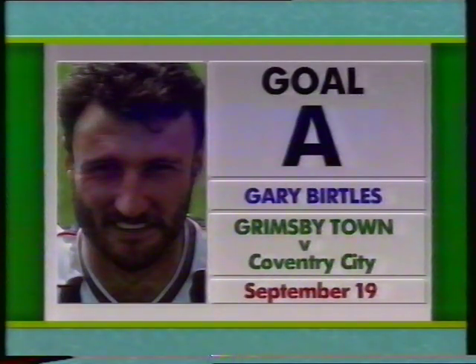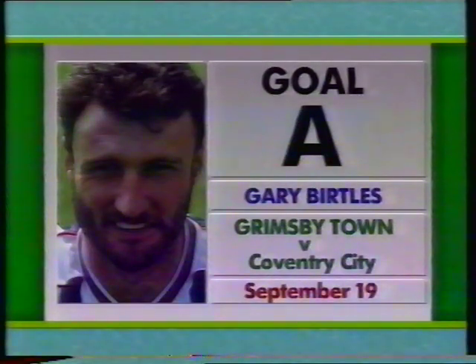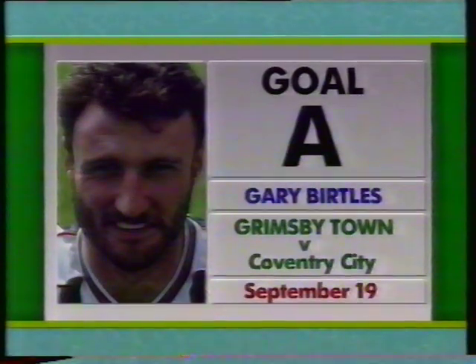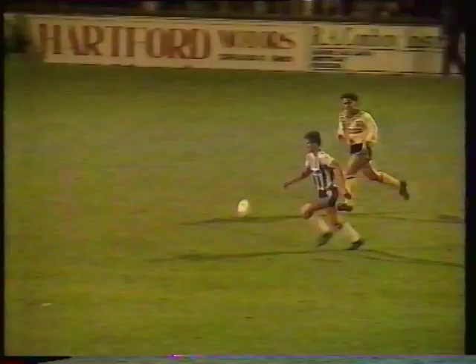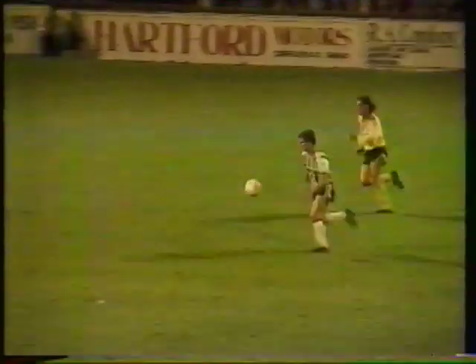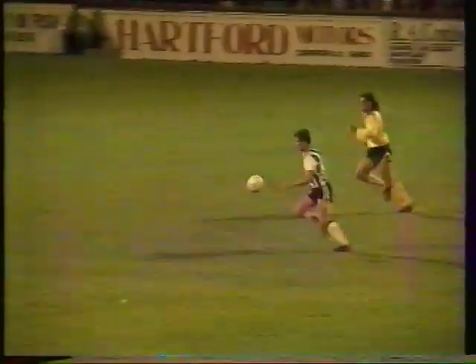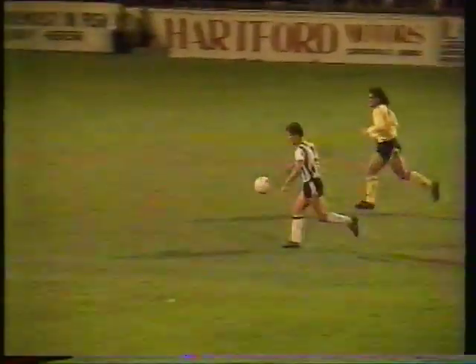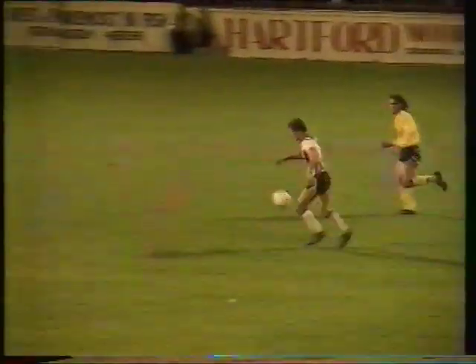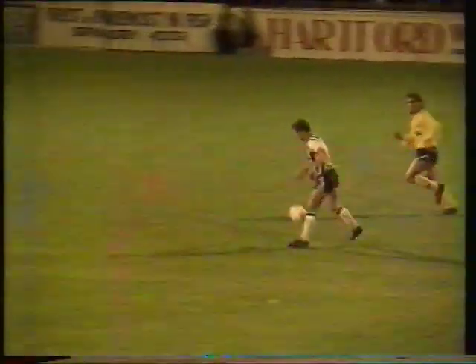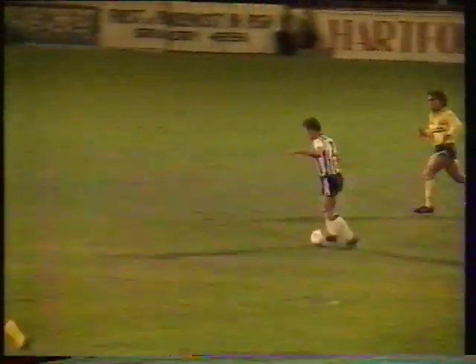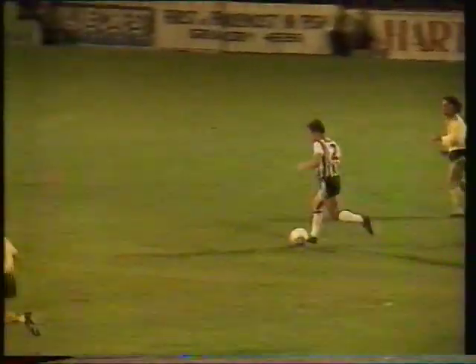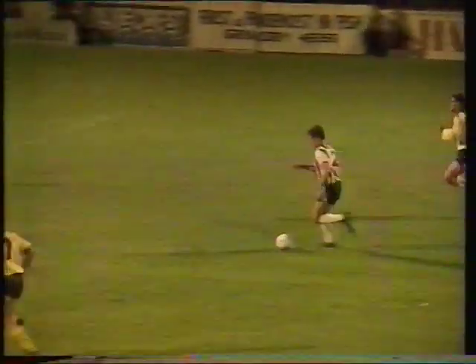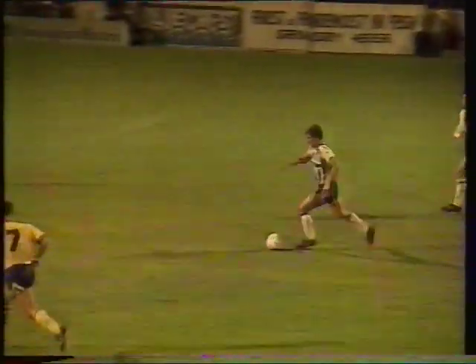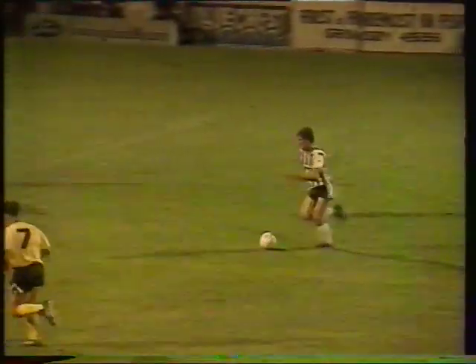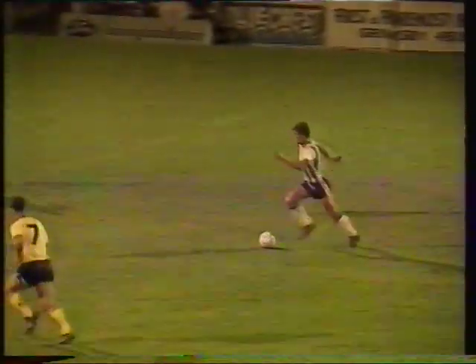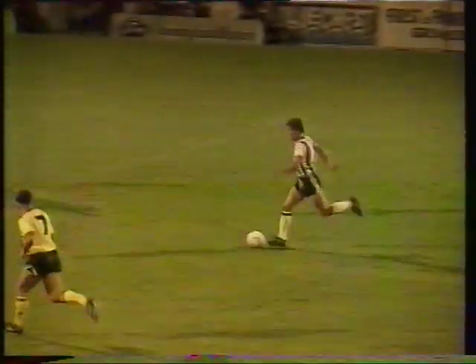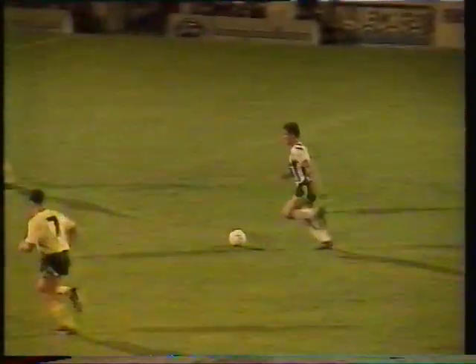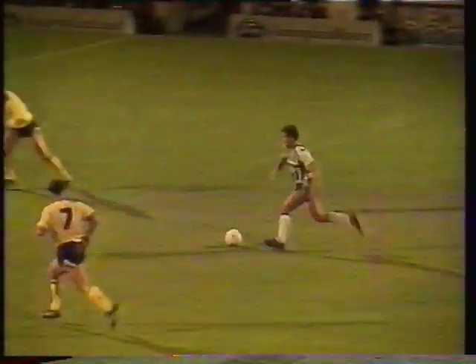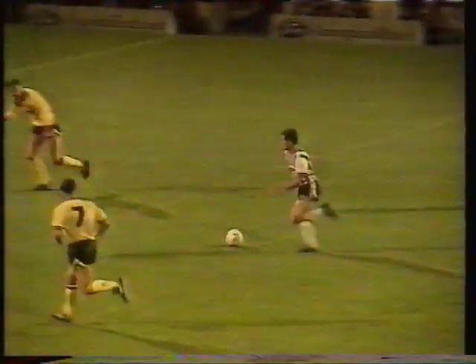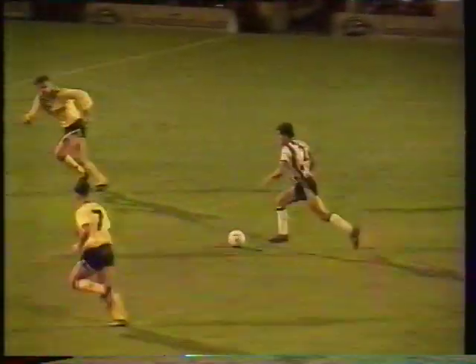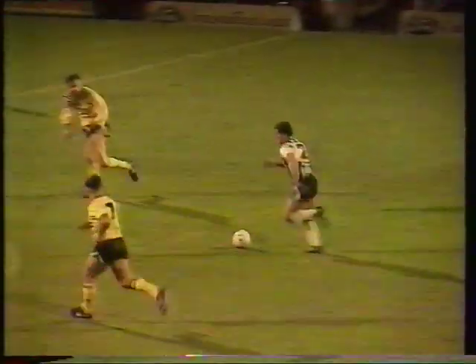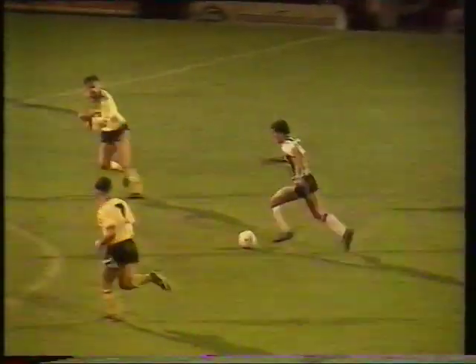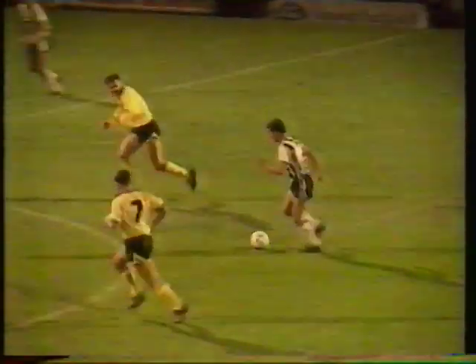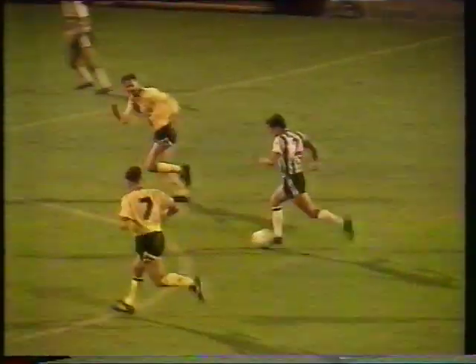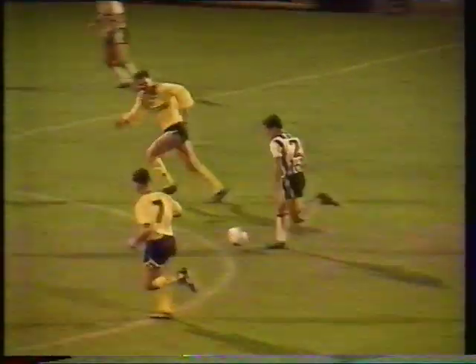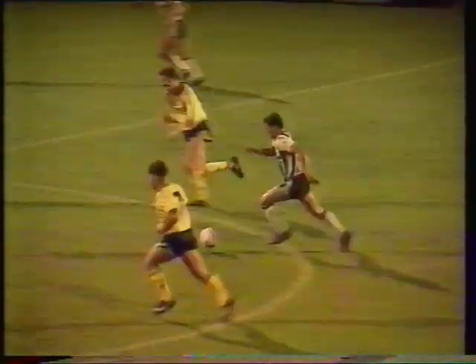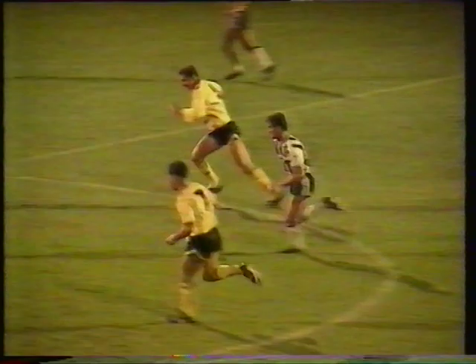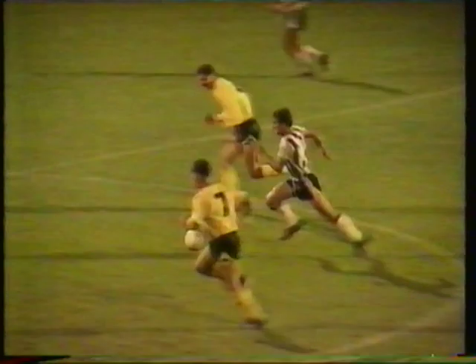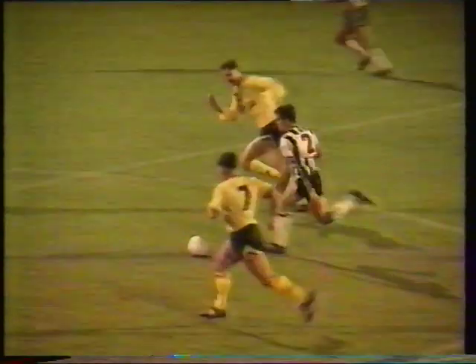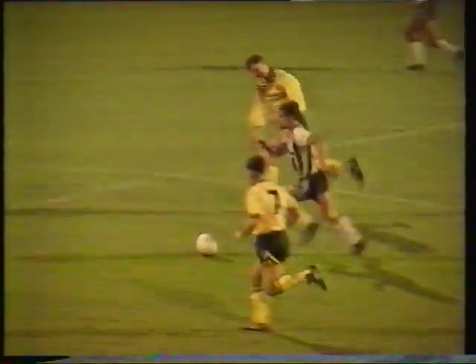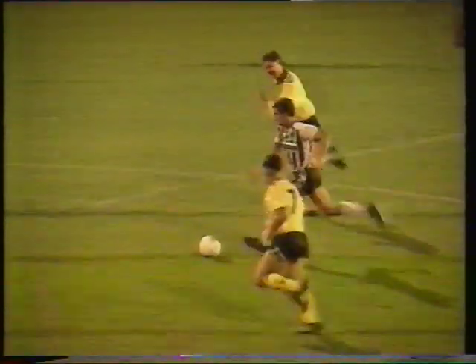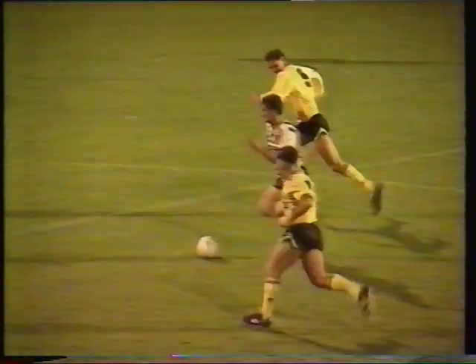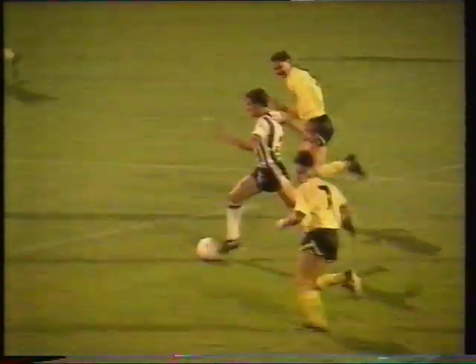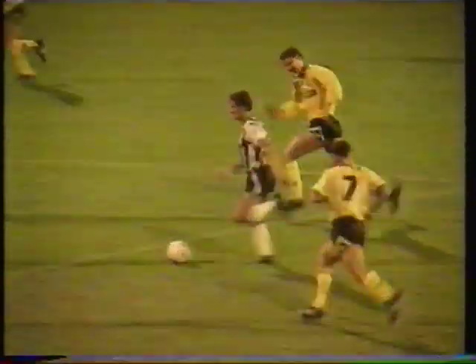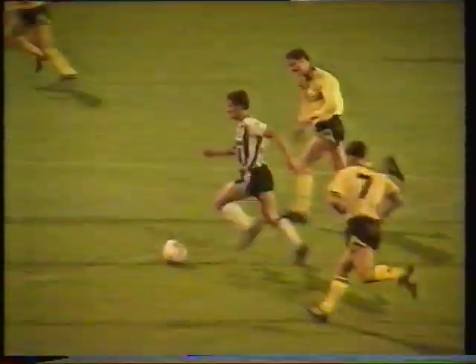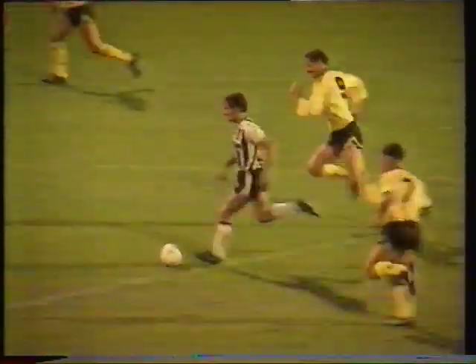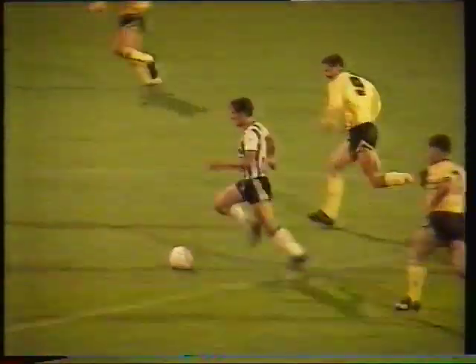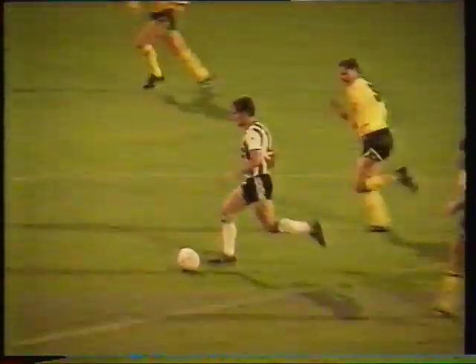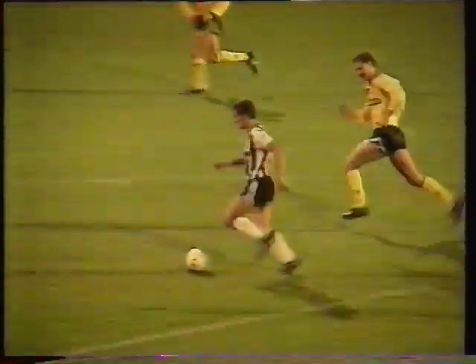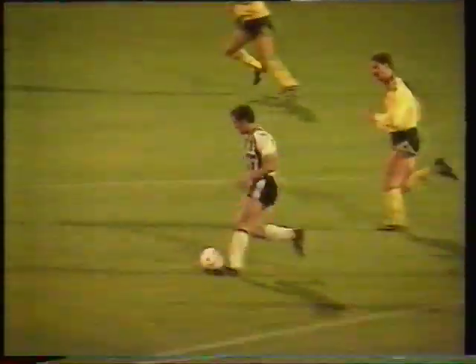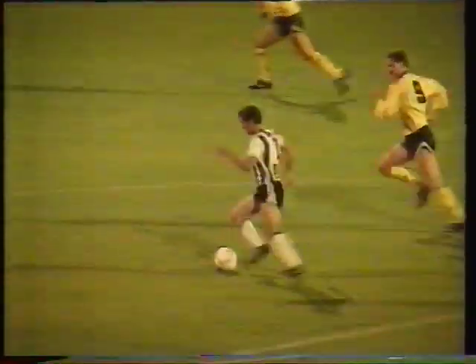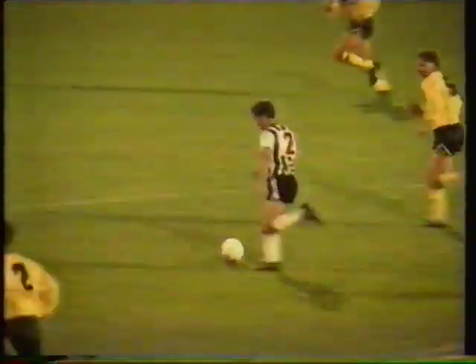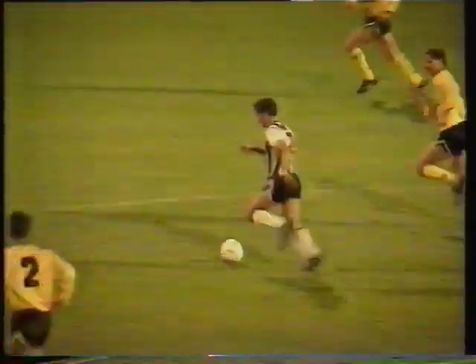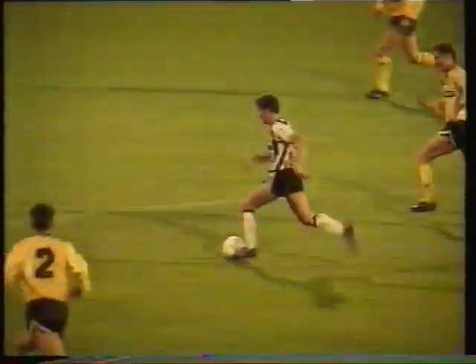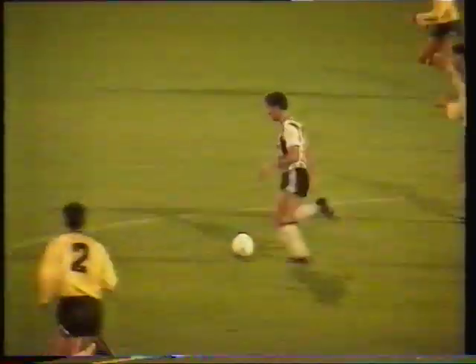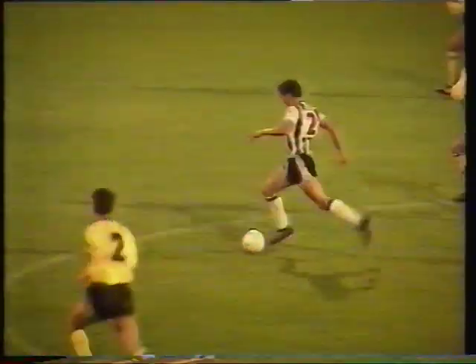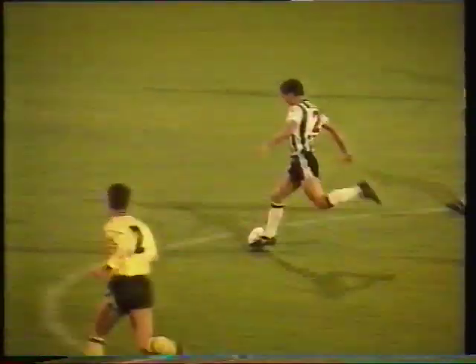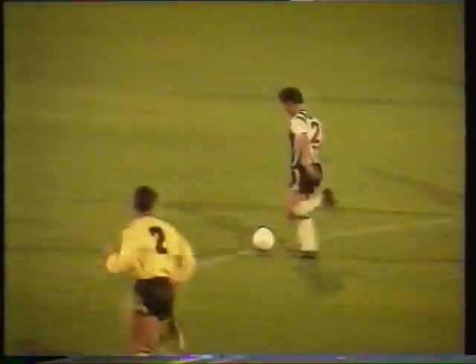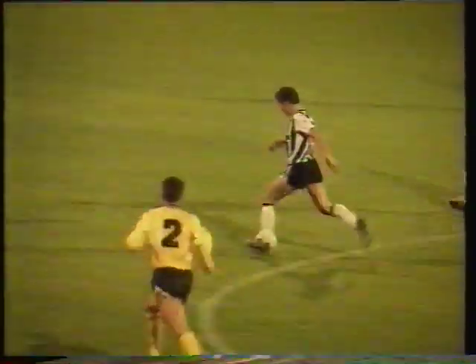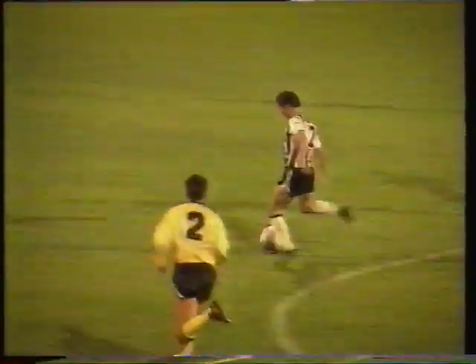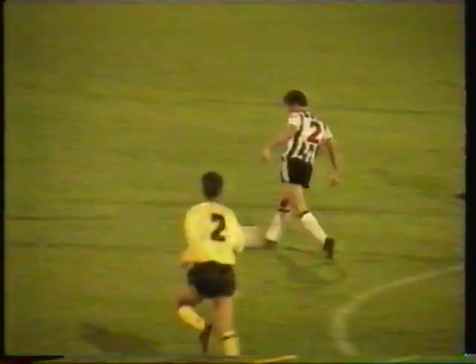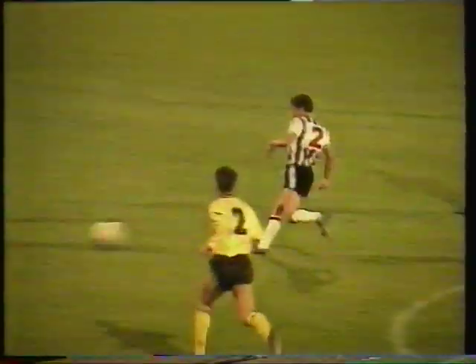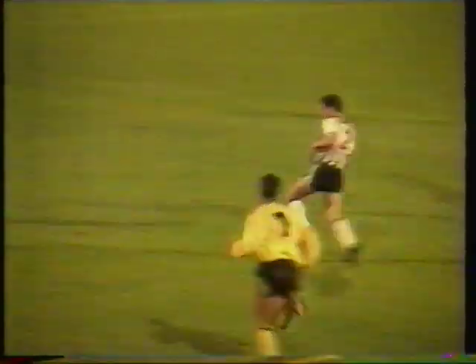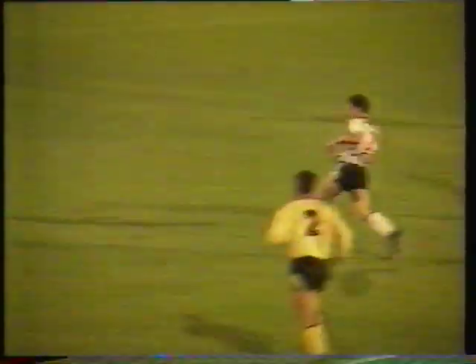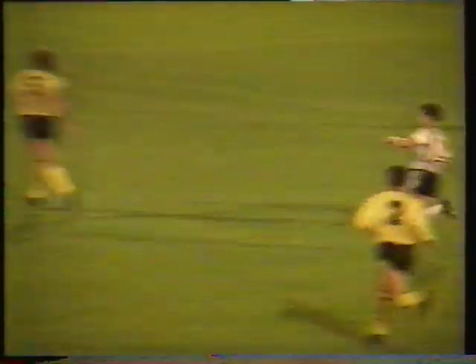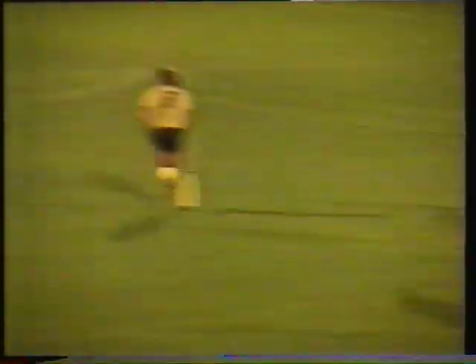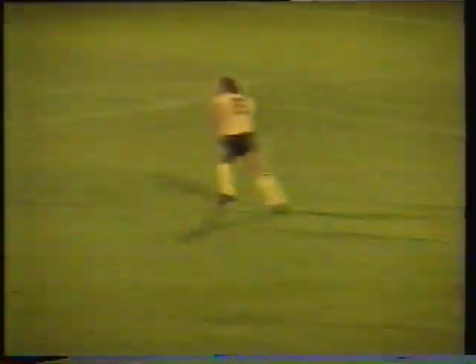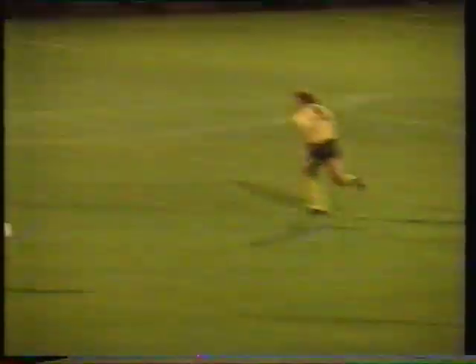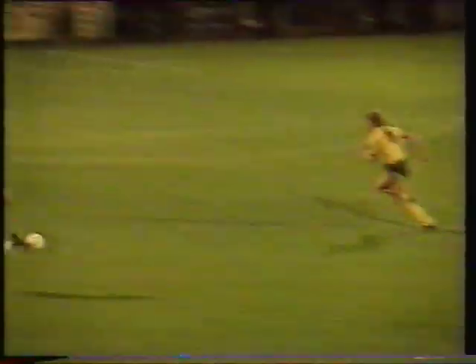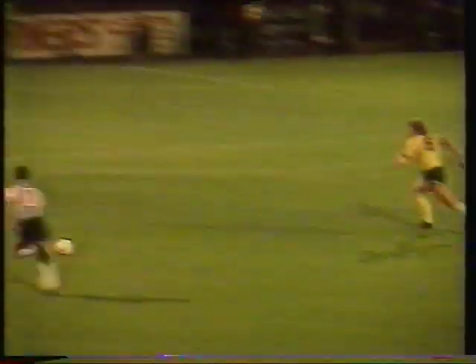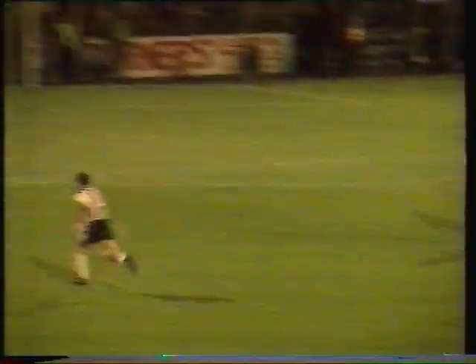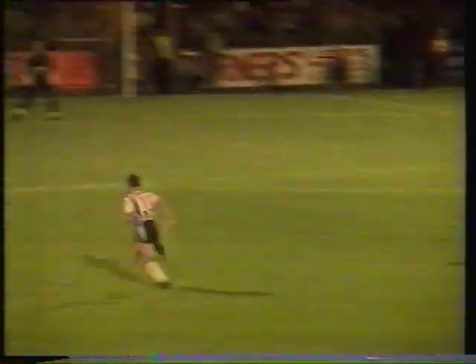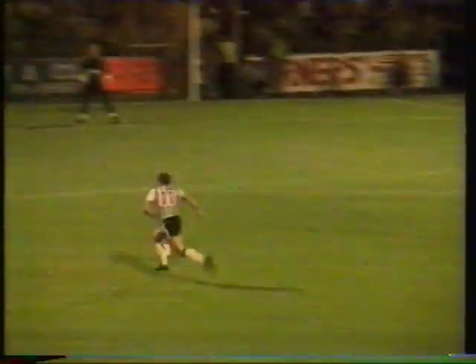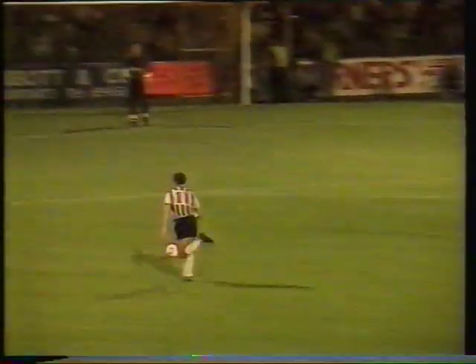Goal A was scored by Gary Burkins for 4th Division Grimsby in their victory over 1st Division Coventry in the Littlewoods Cup.